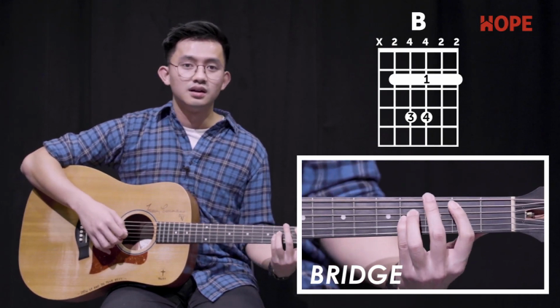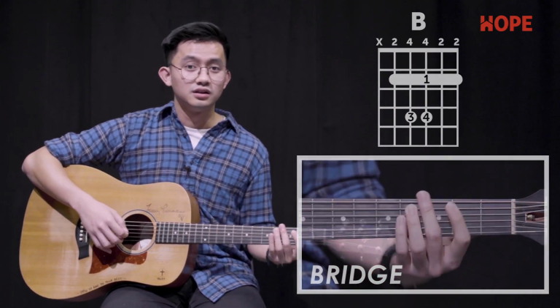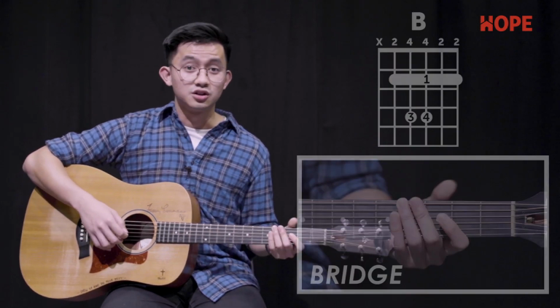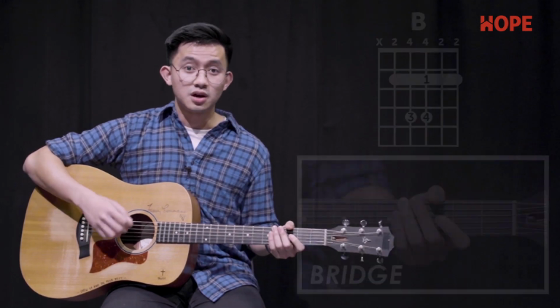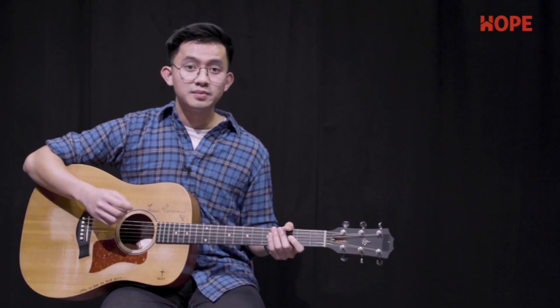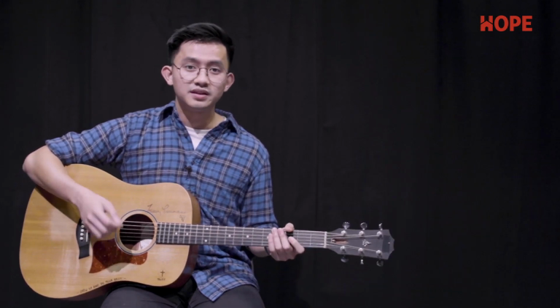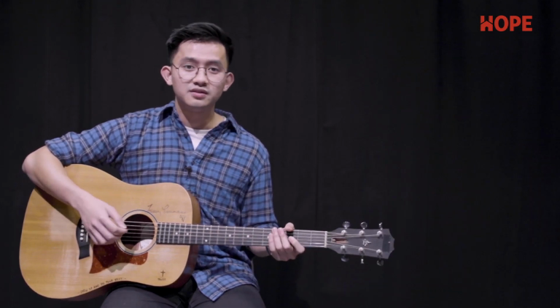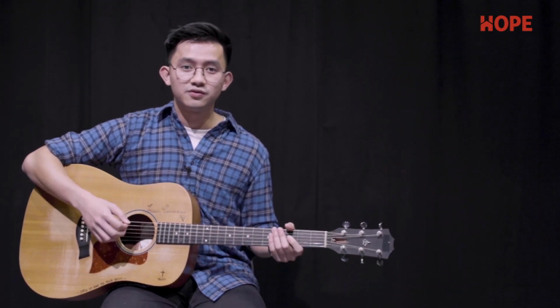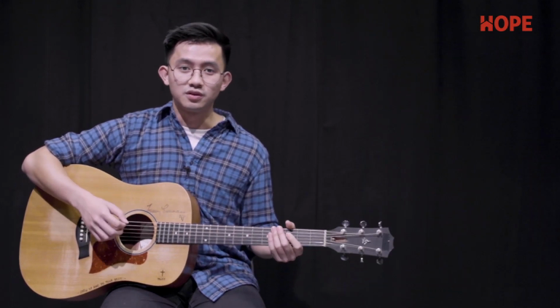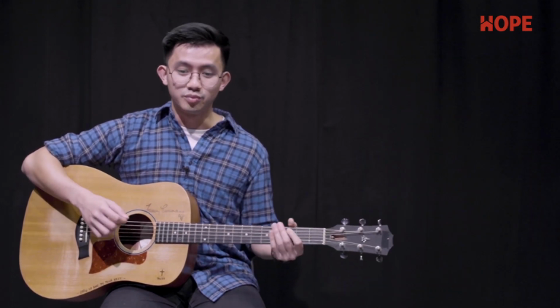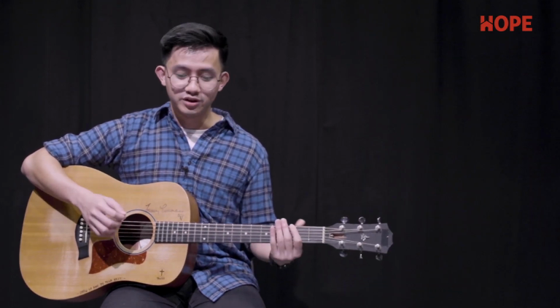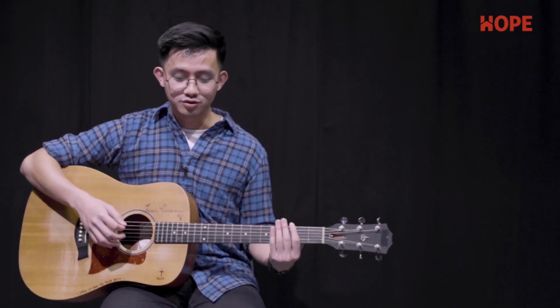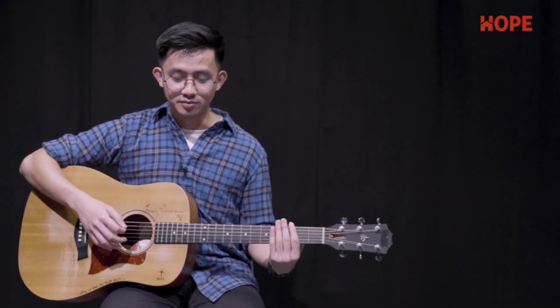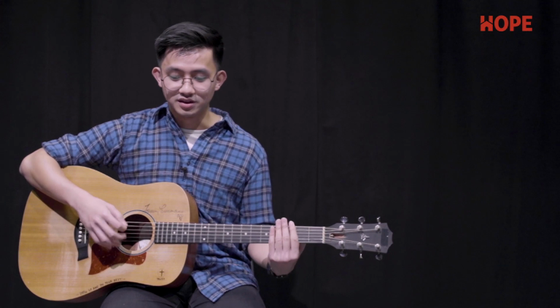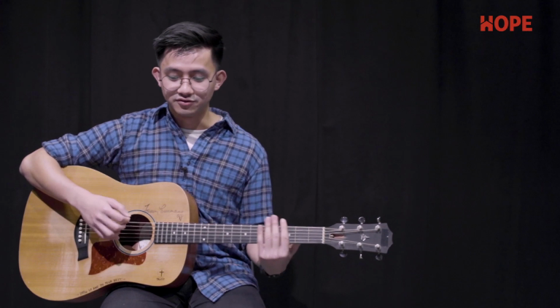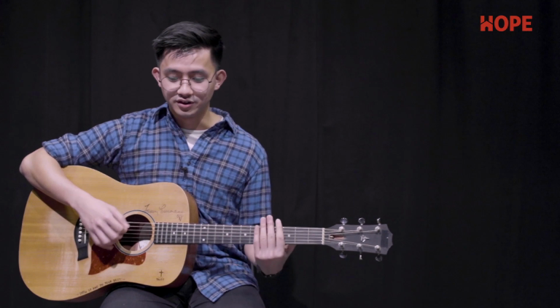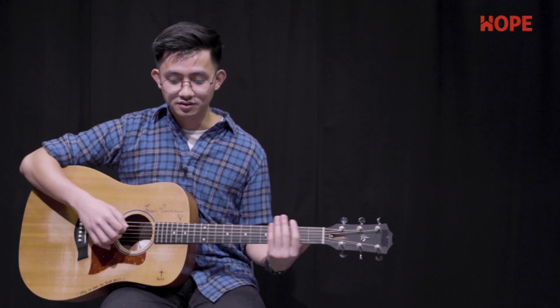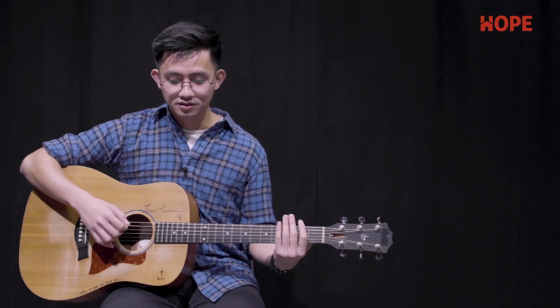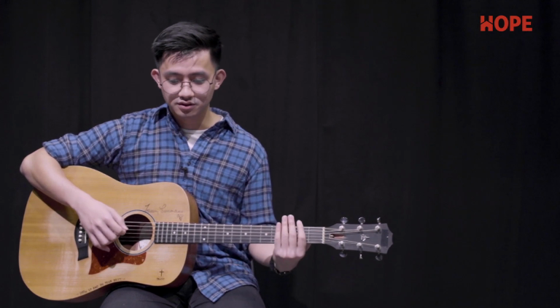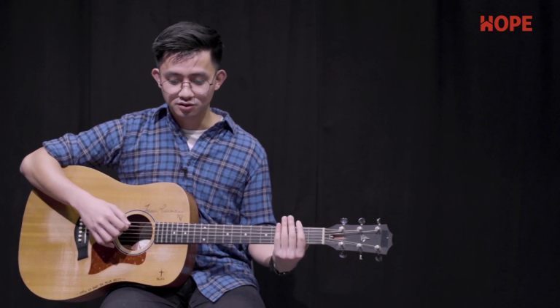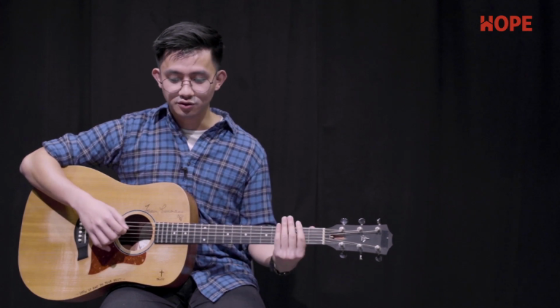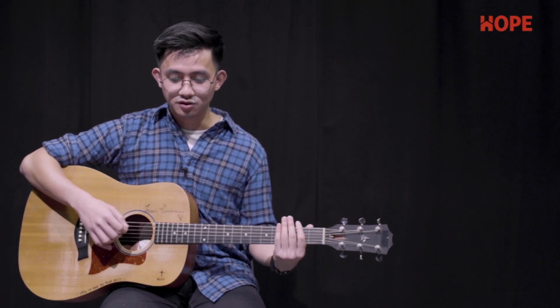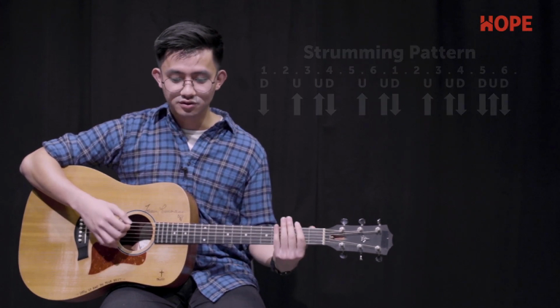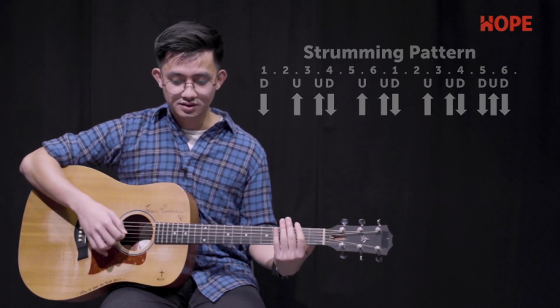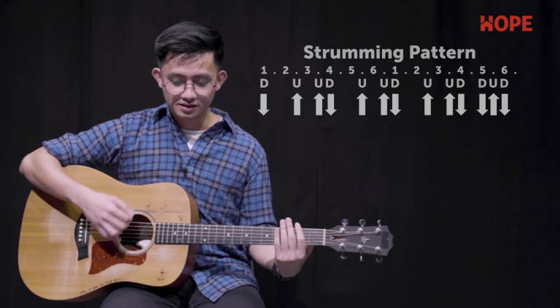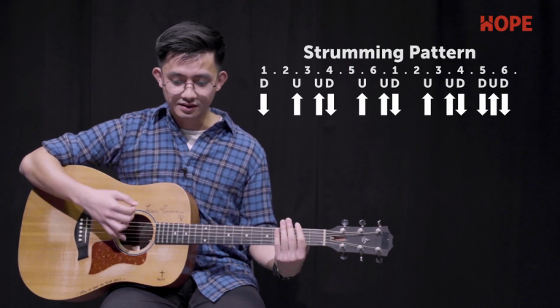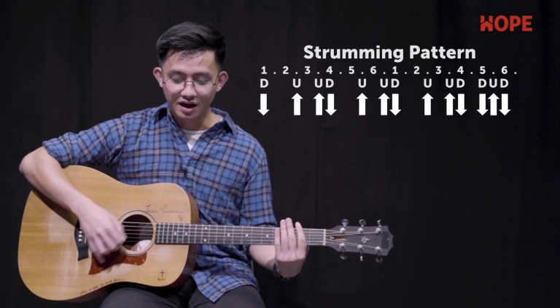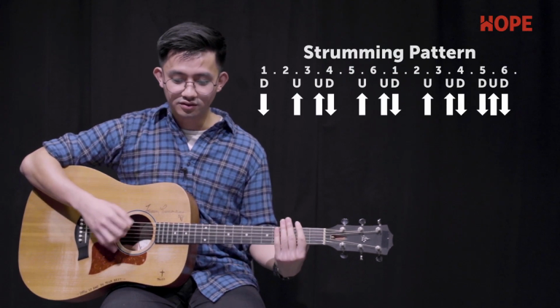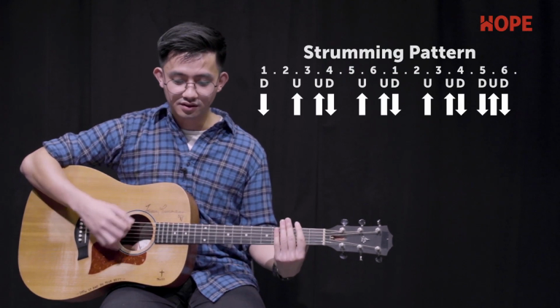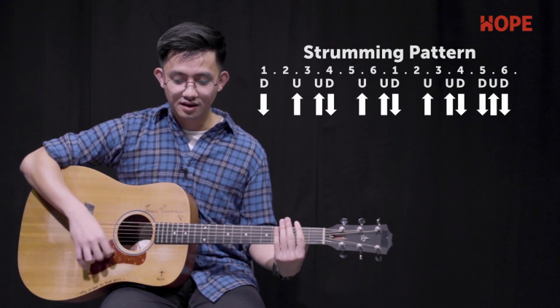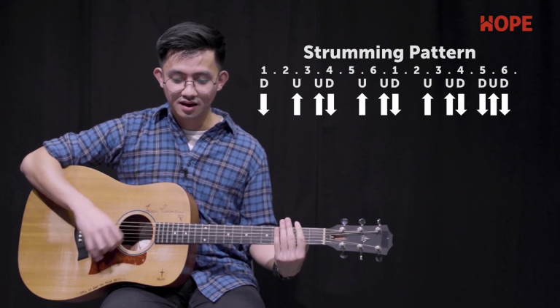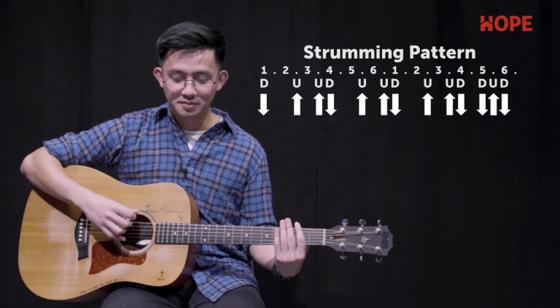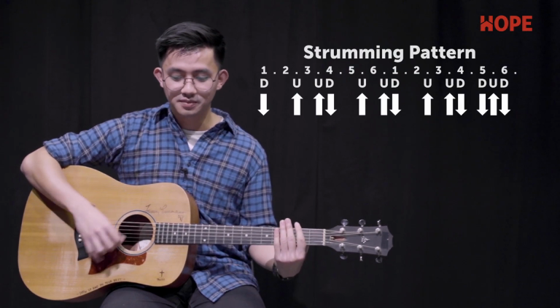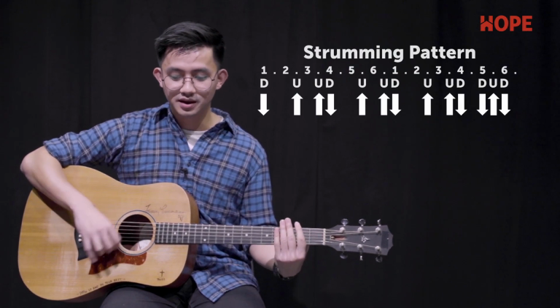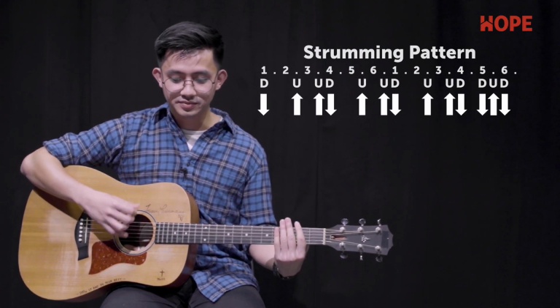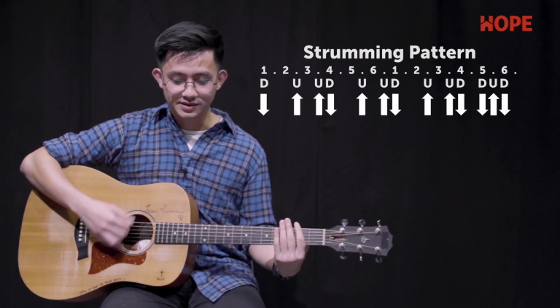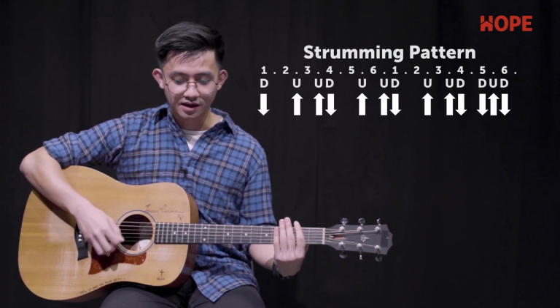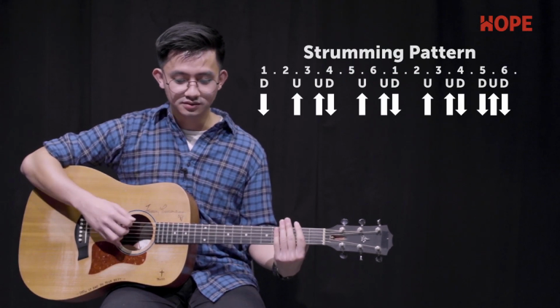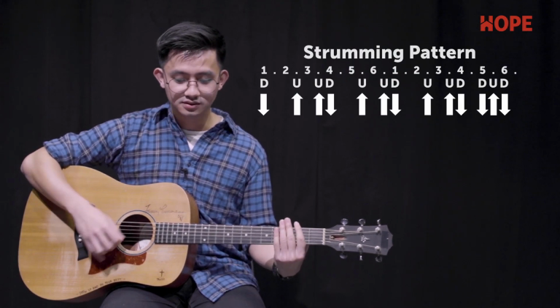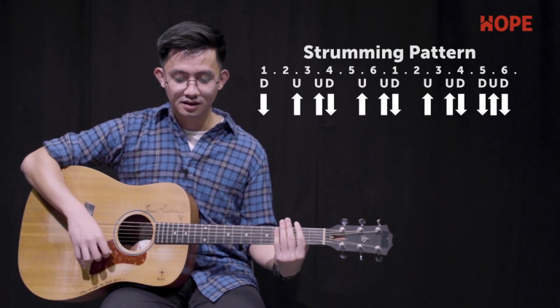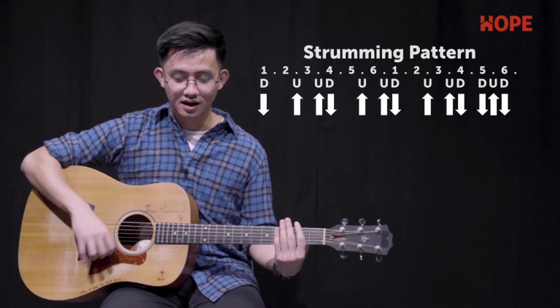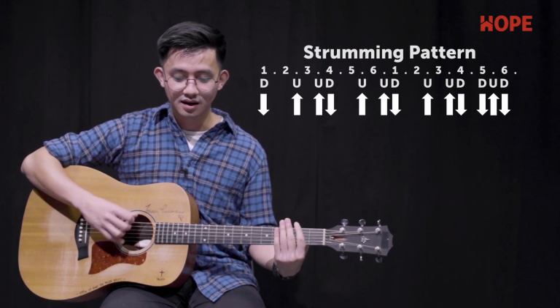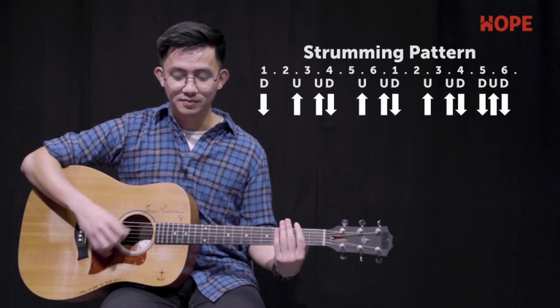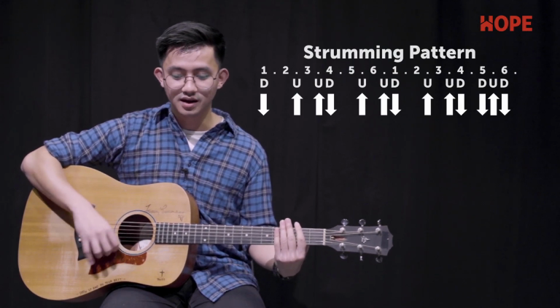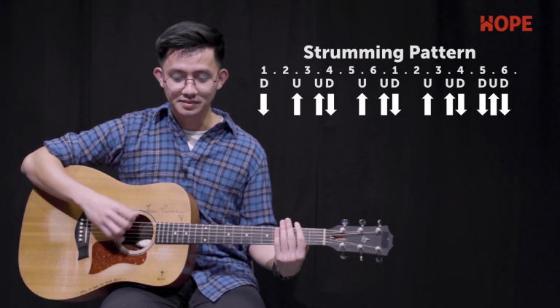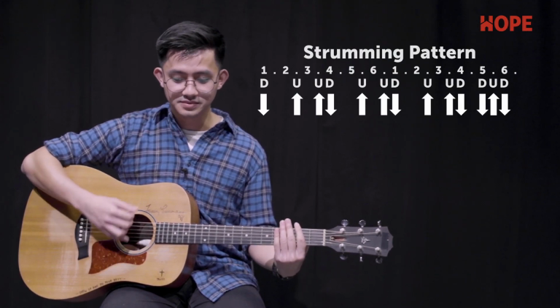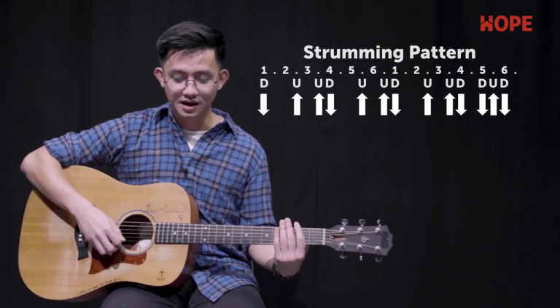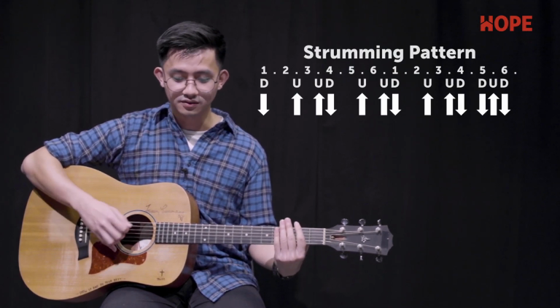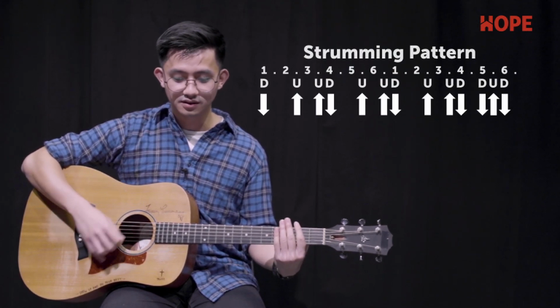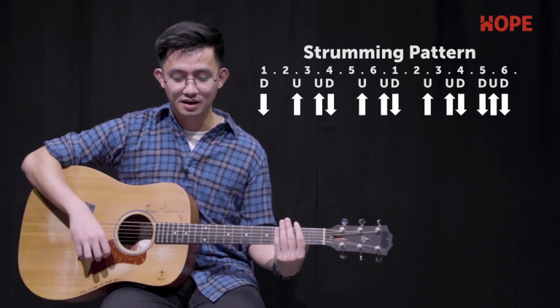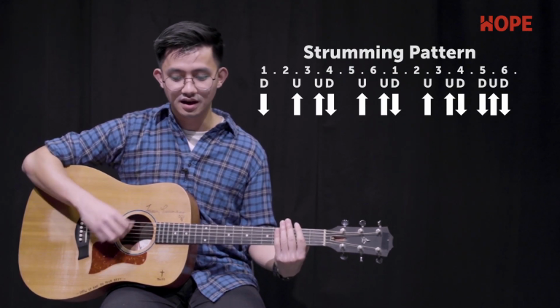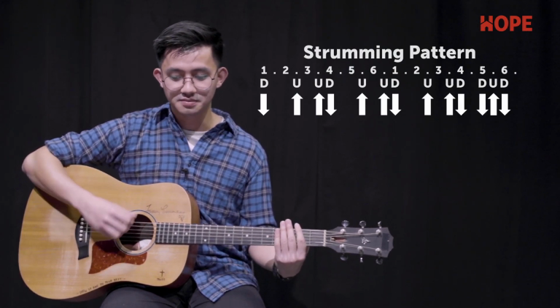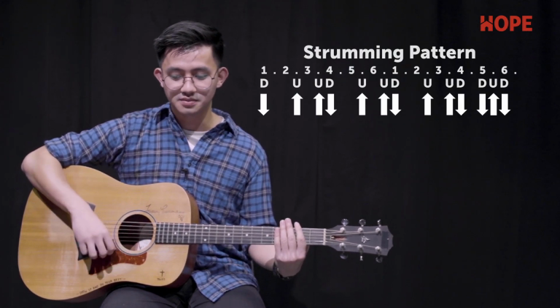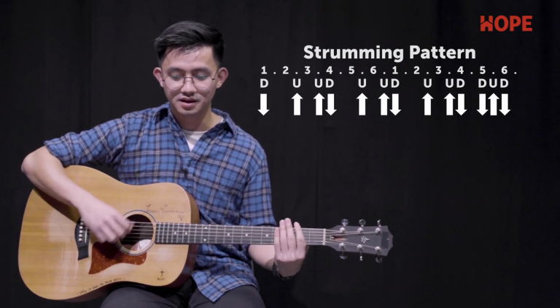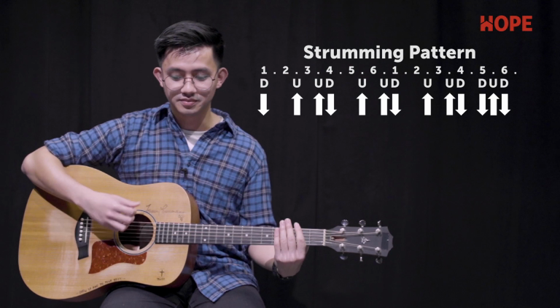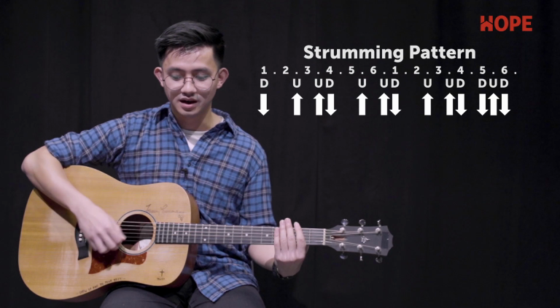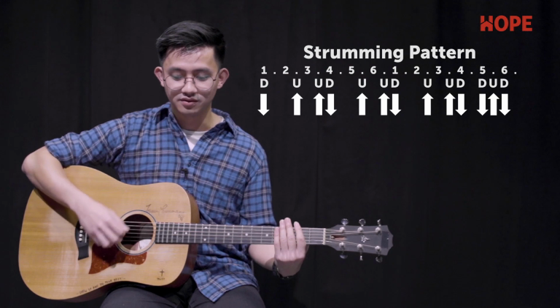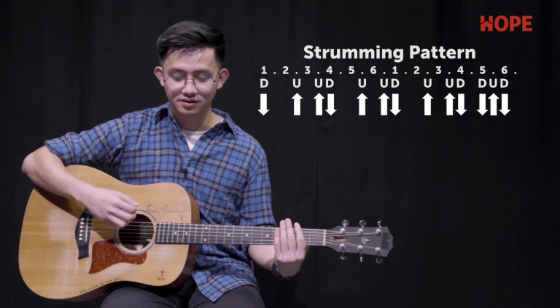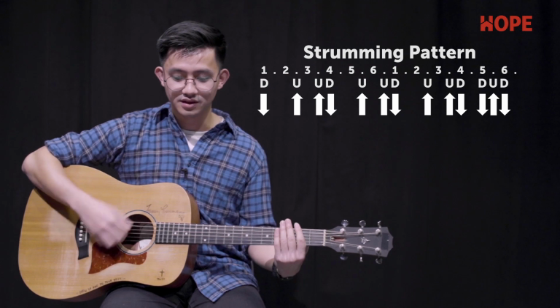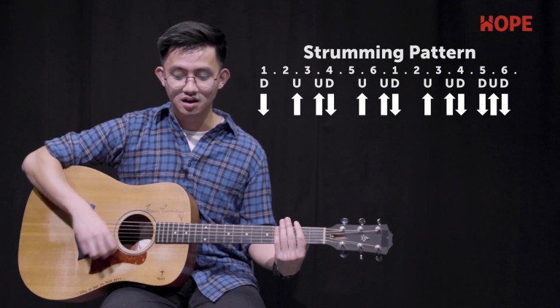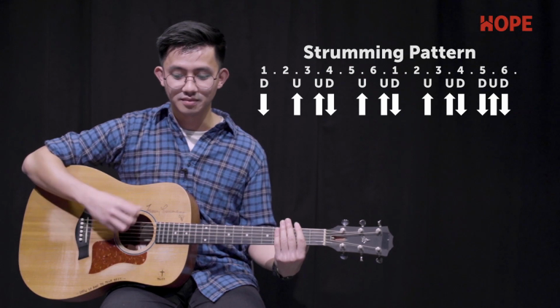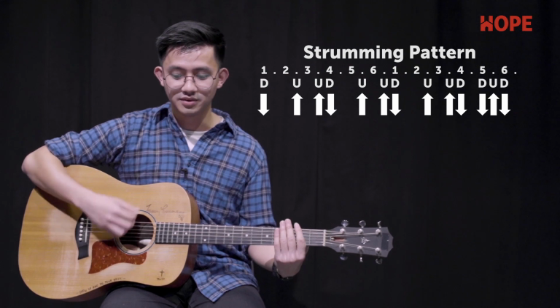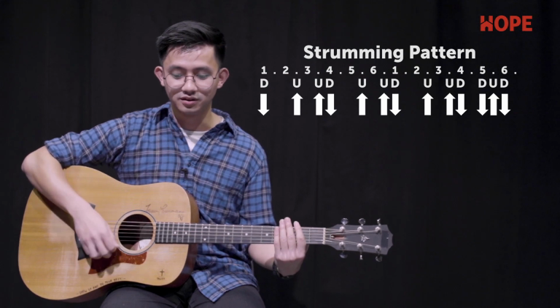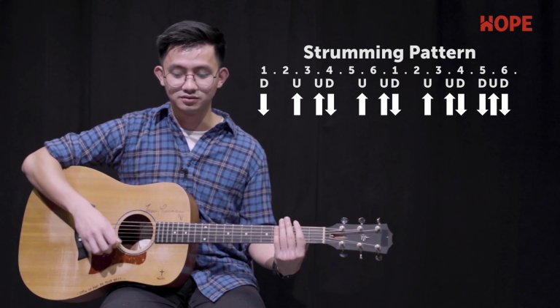The strumming pattern for the bridge will be different. We'll use: down, up, up, down, up, up, down, up, up, down, up, down, up, down.